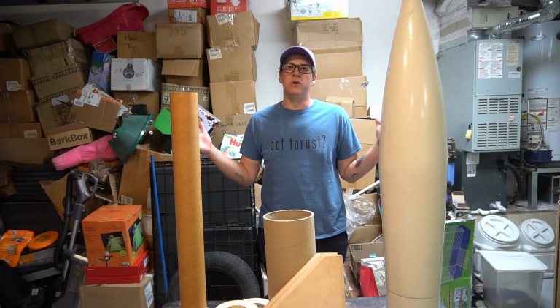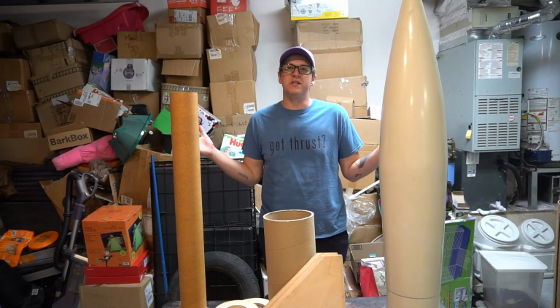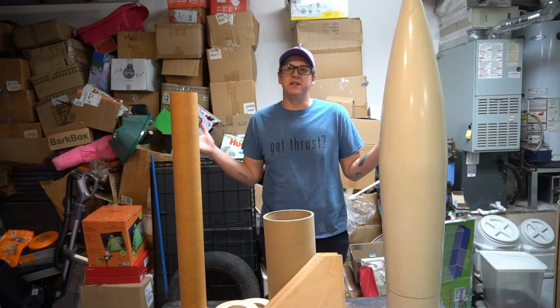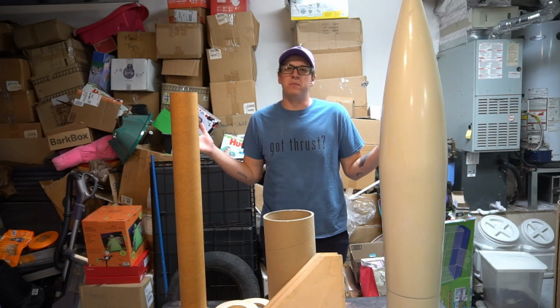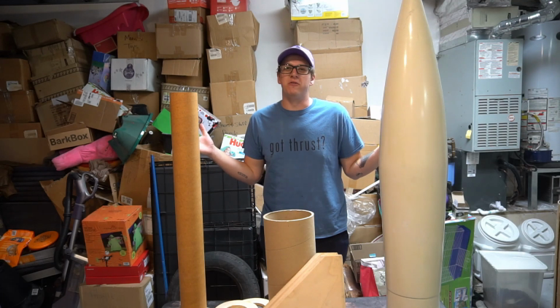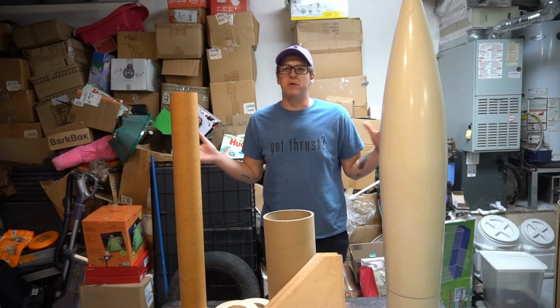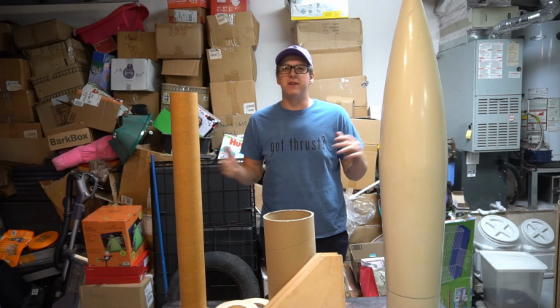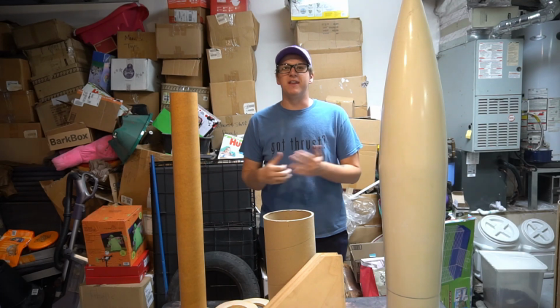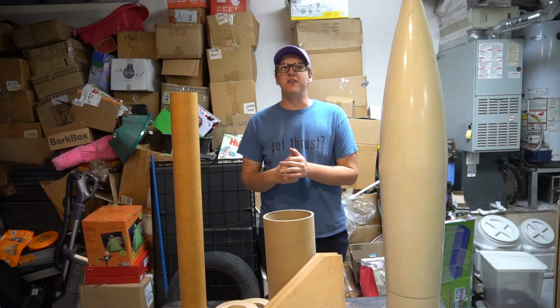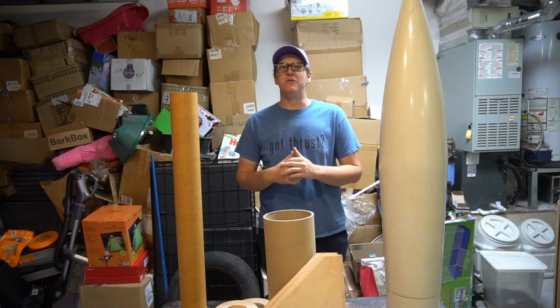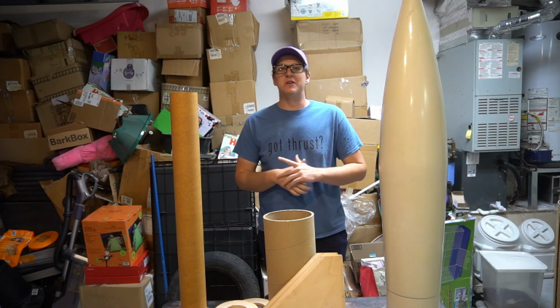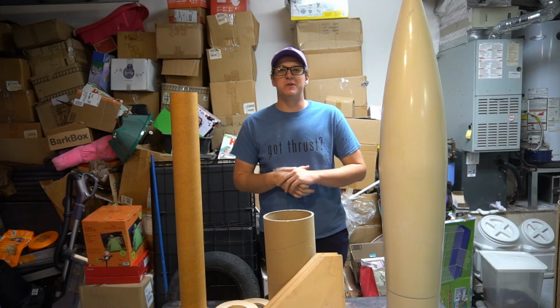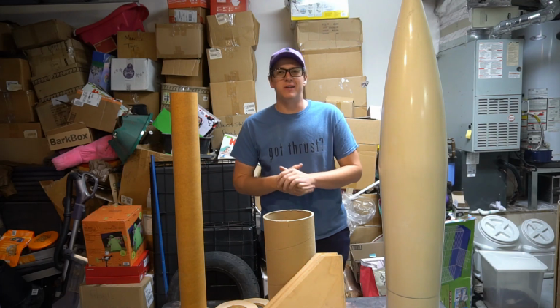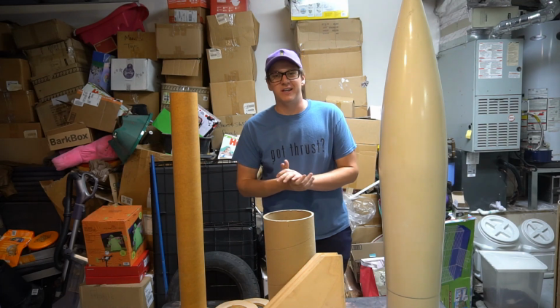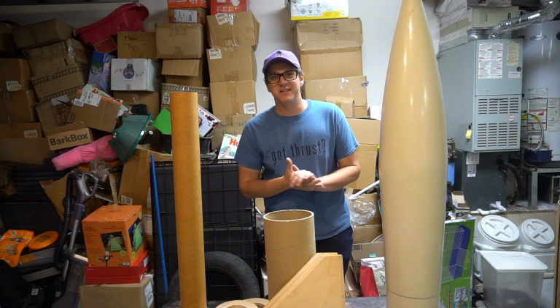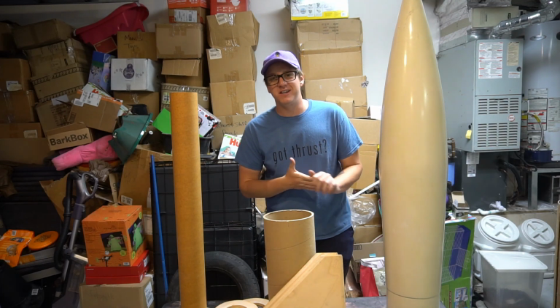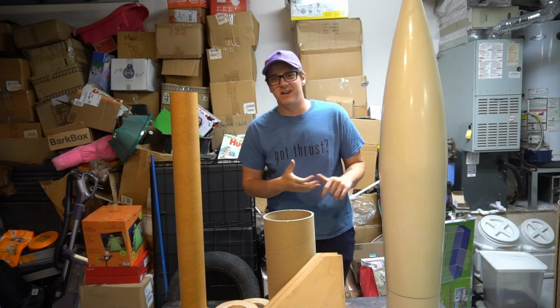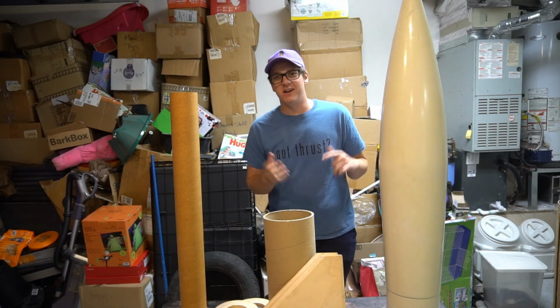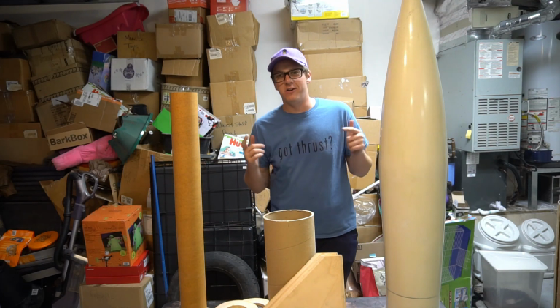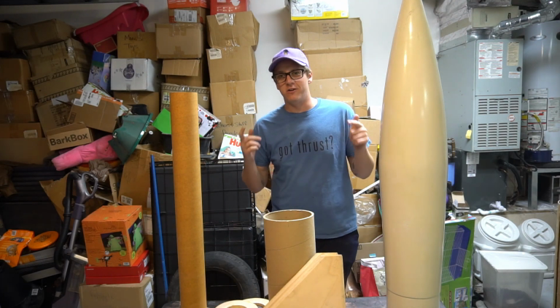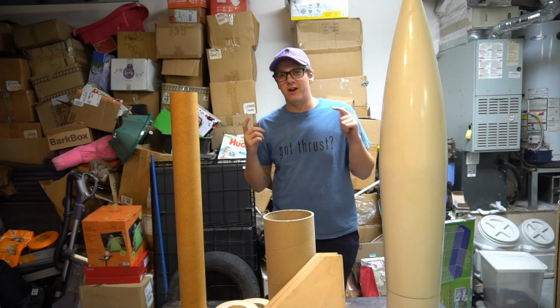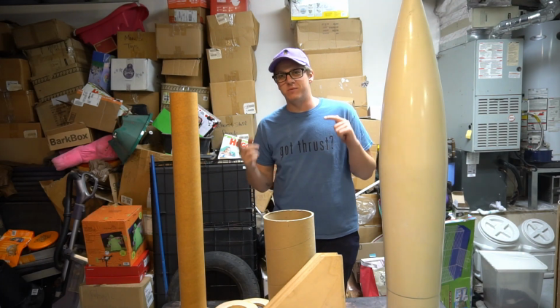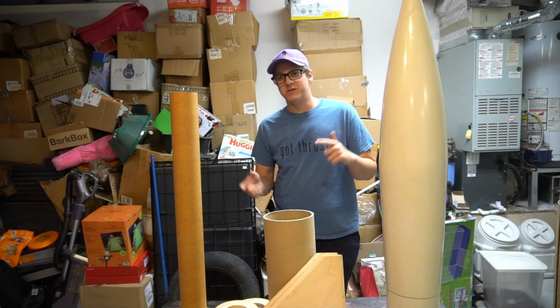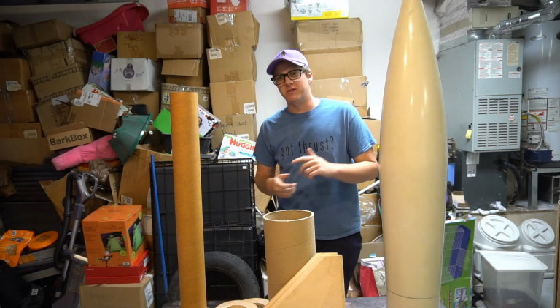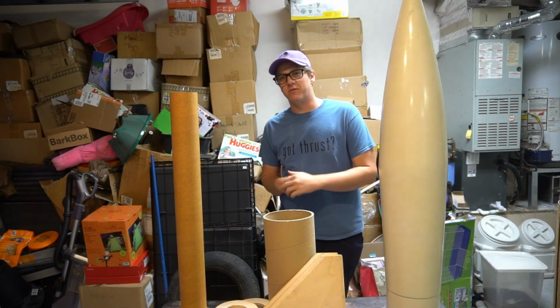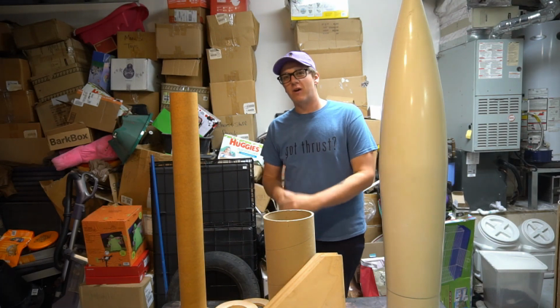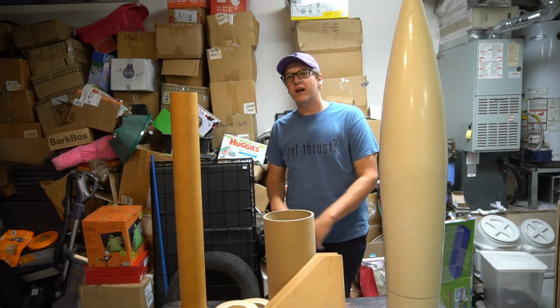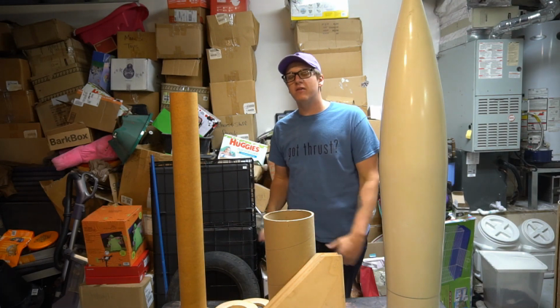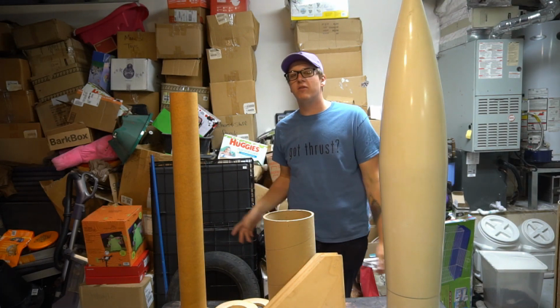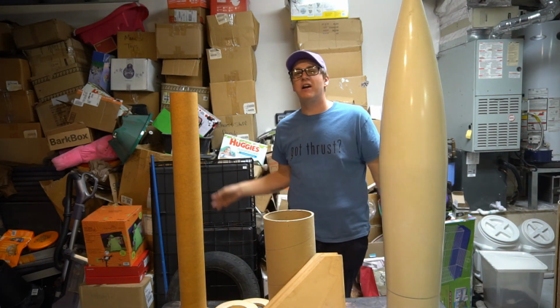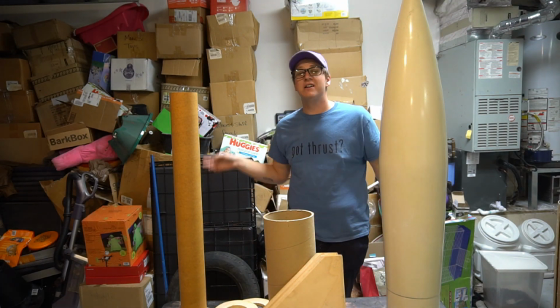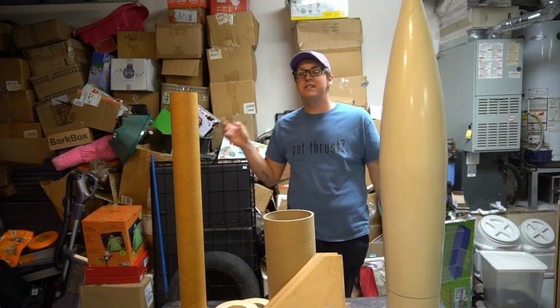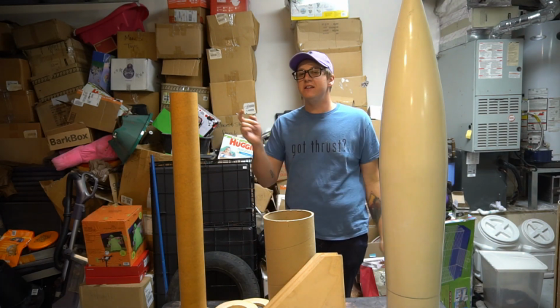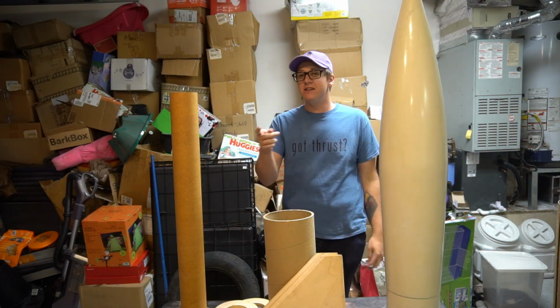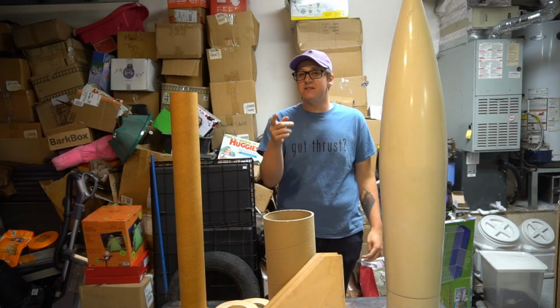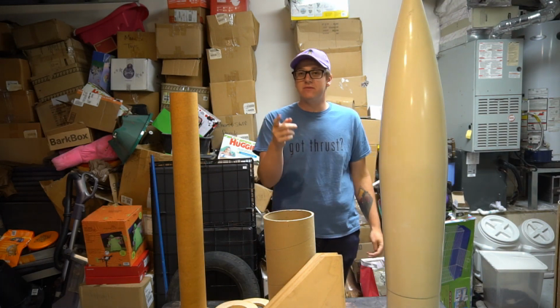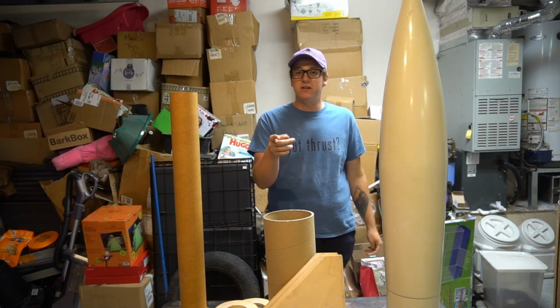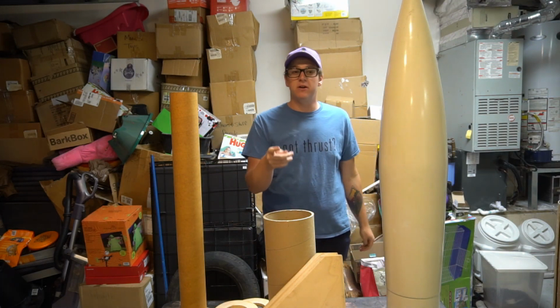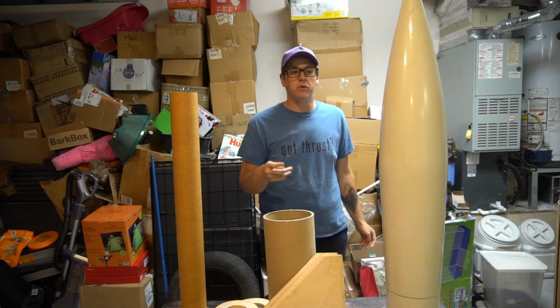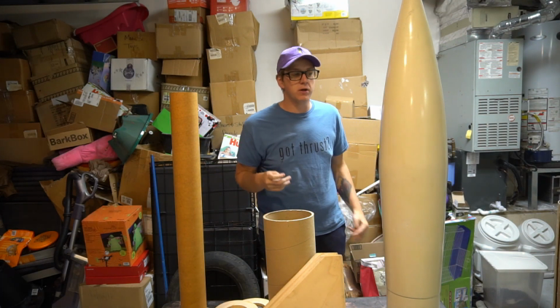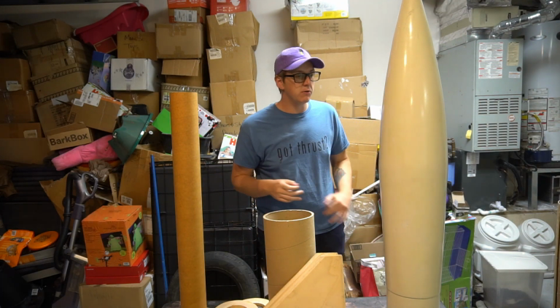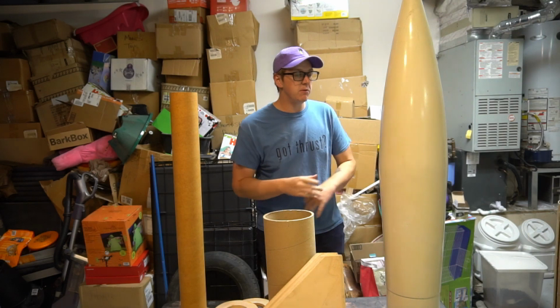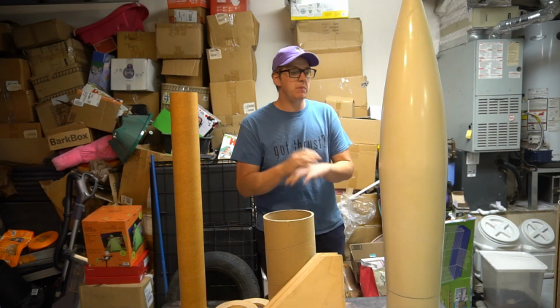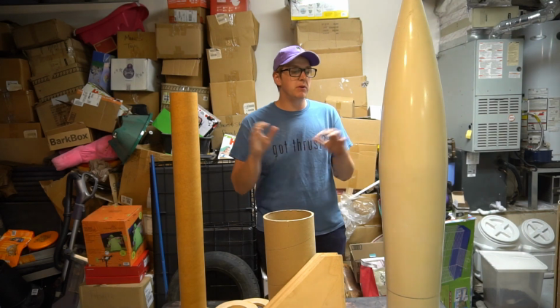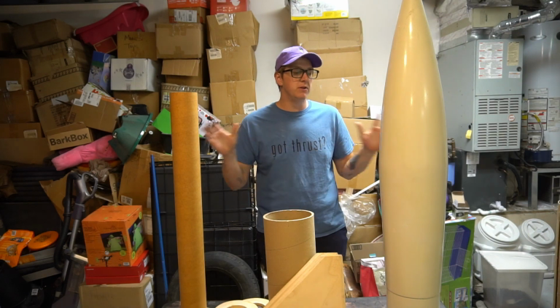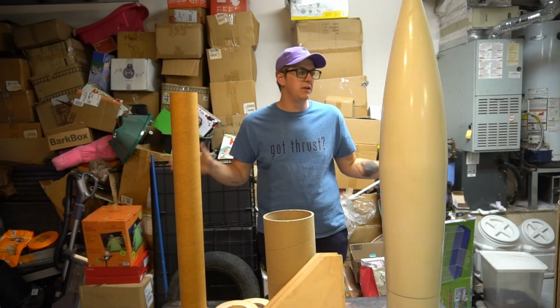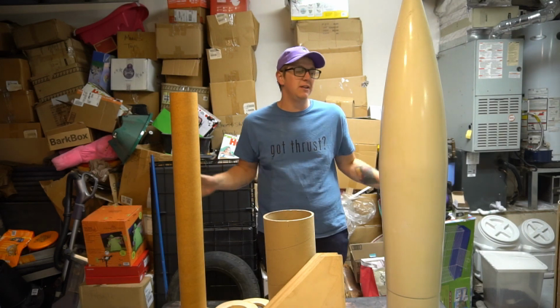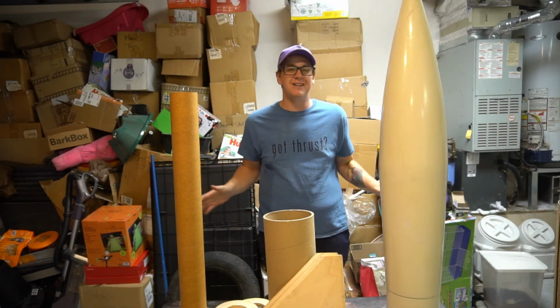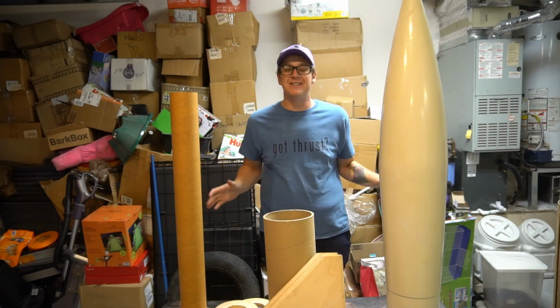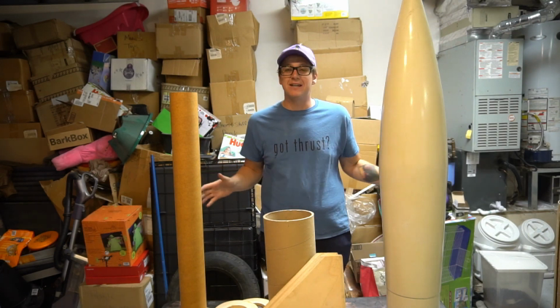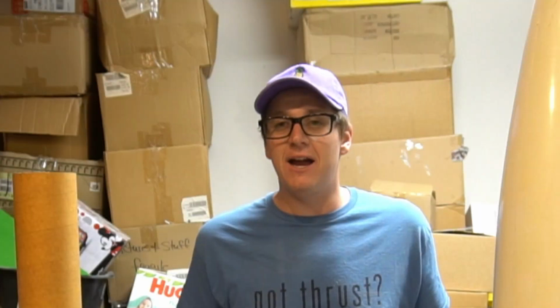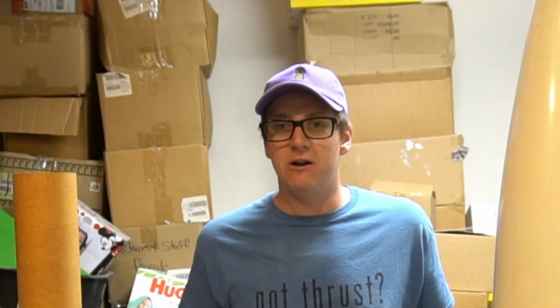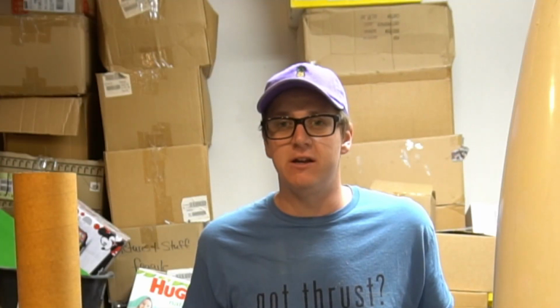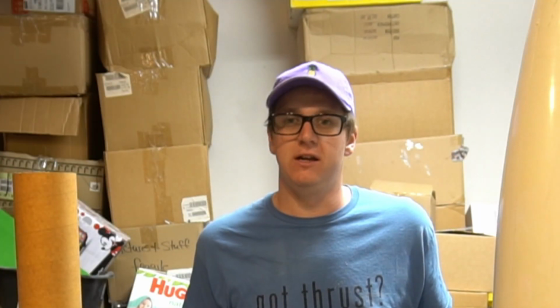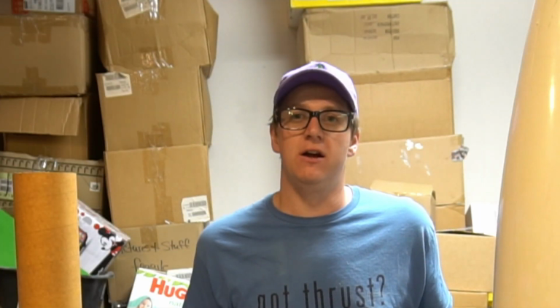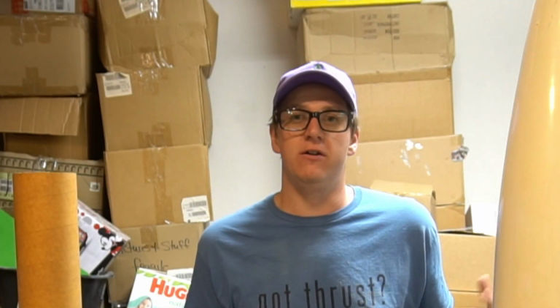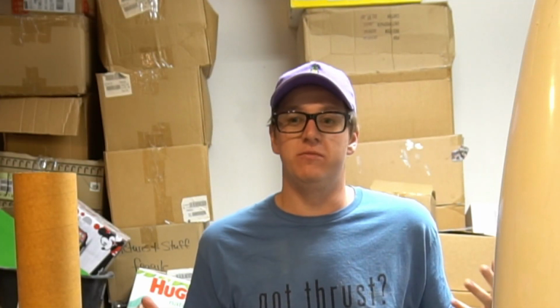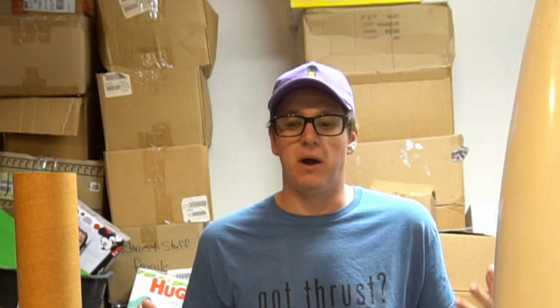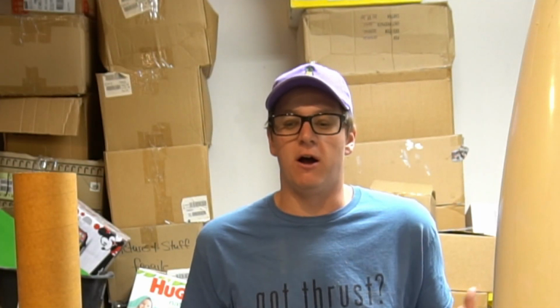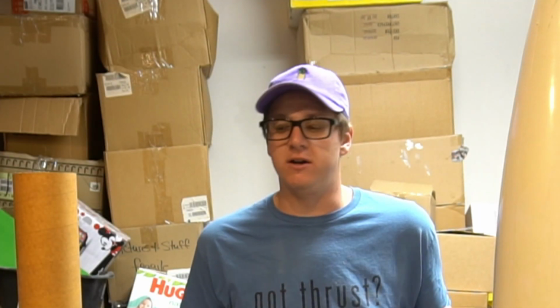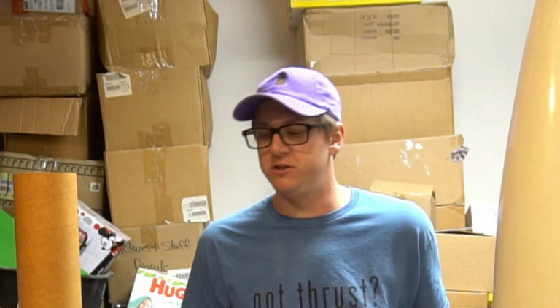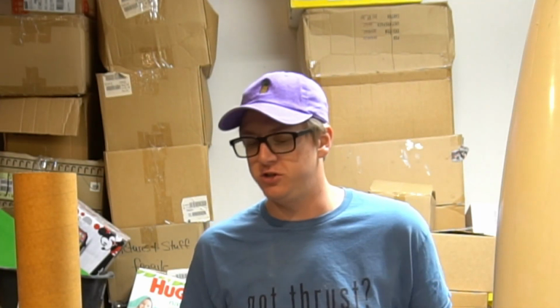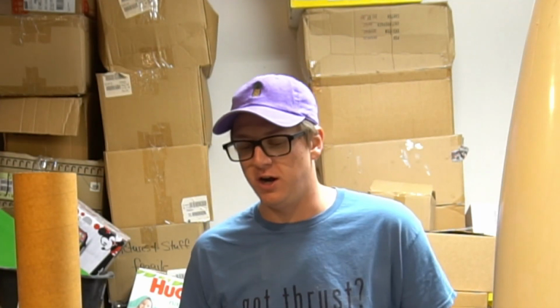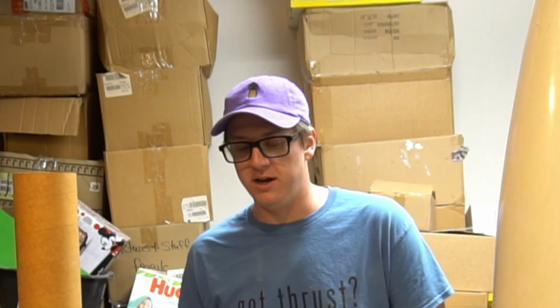What is up, everybody? Thank you for tuning in to yet another episode of Rocket Vlogs. In this video, we're going to be building the entirety of my Honest John.